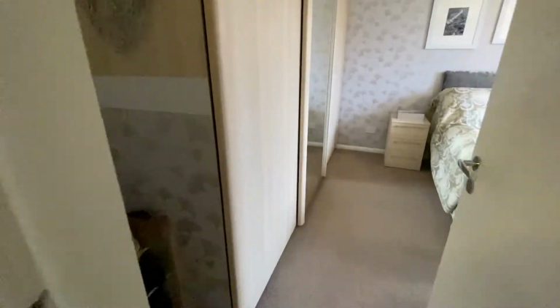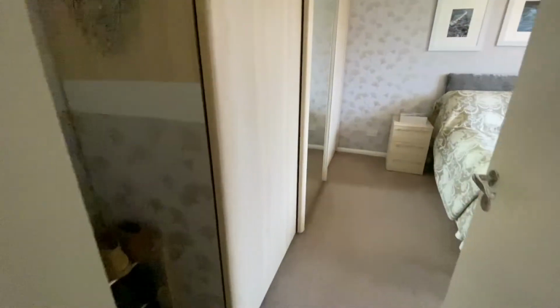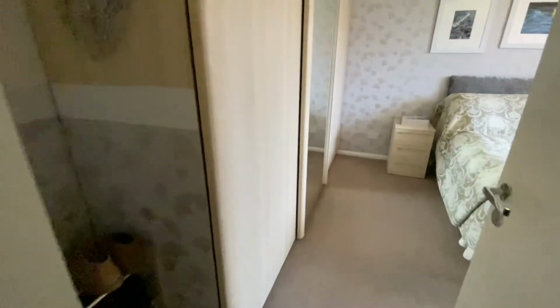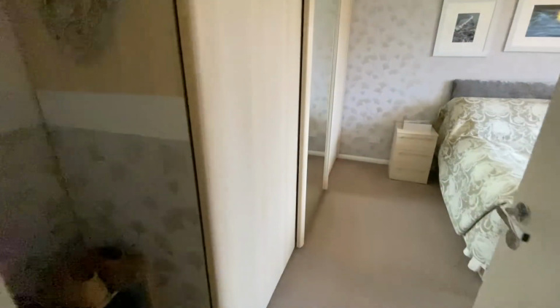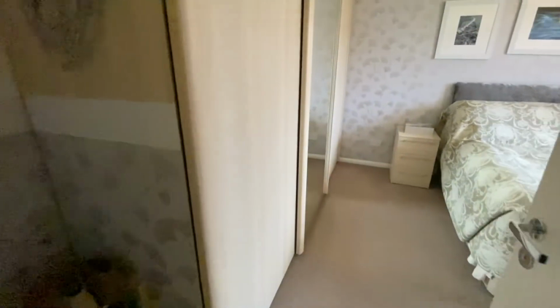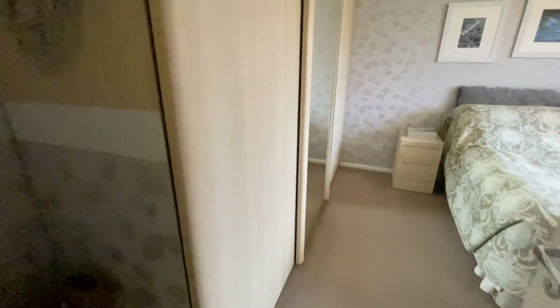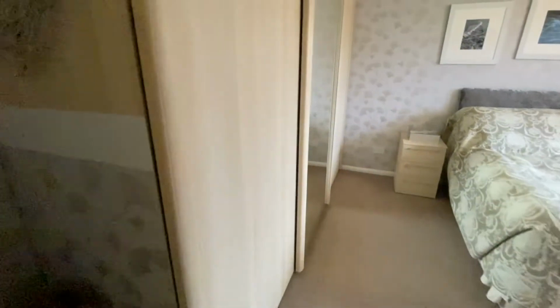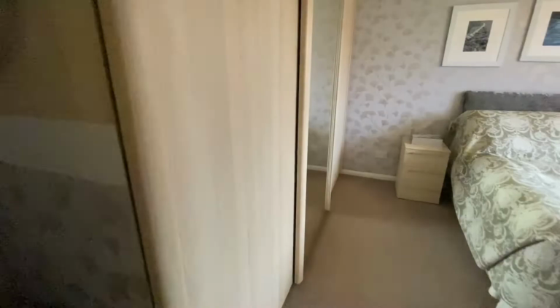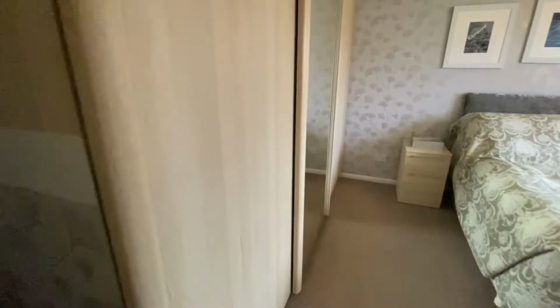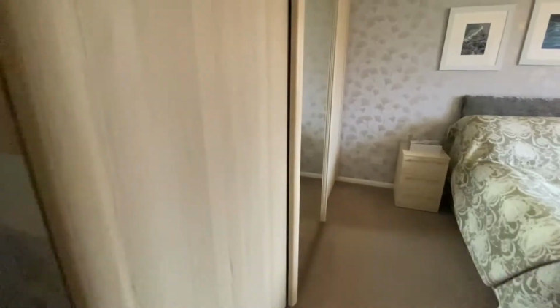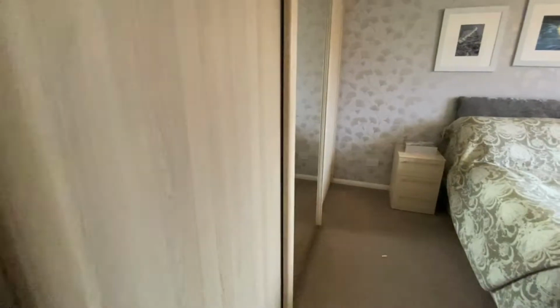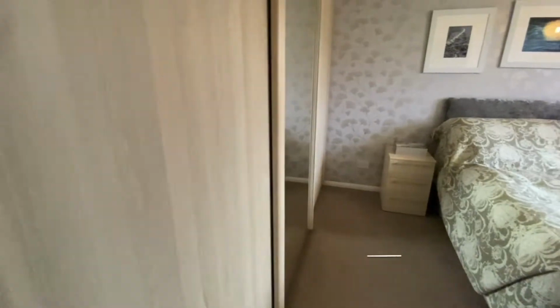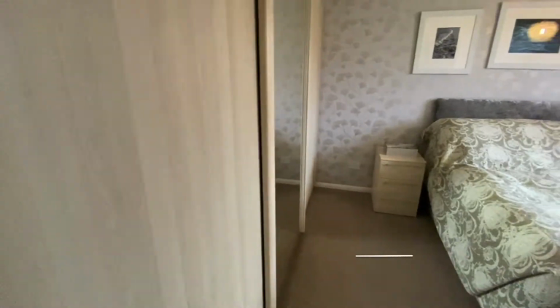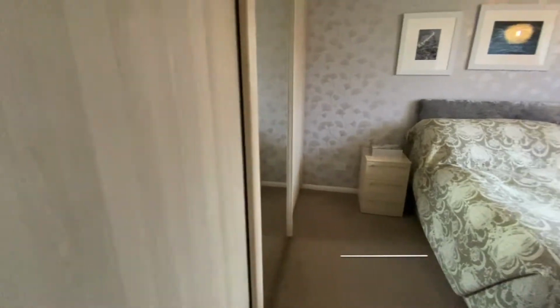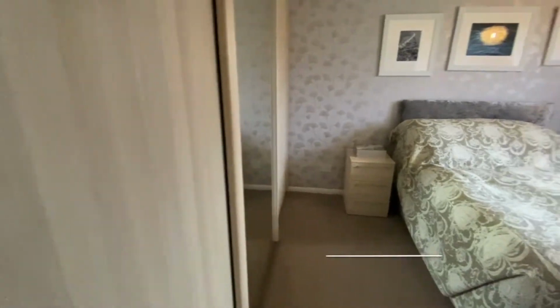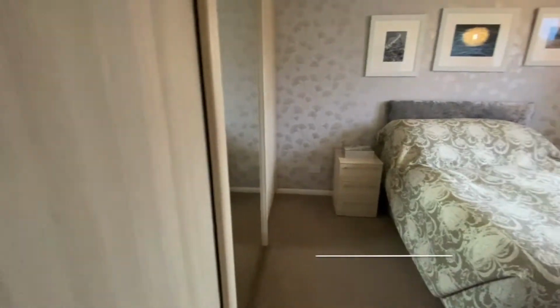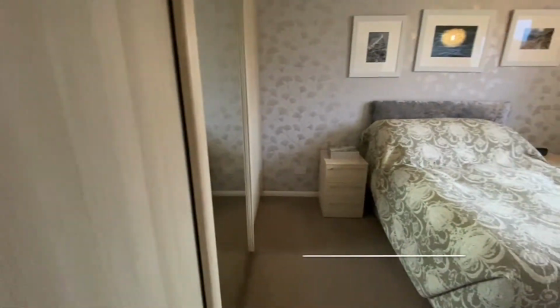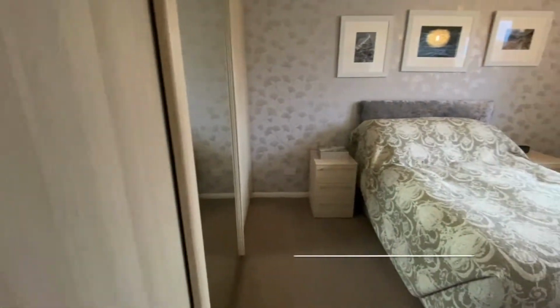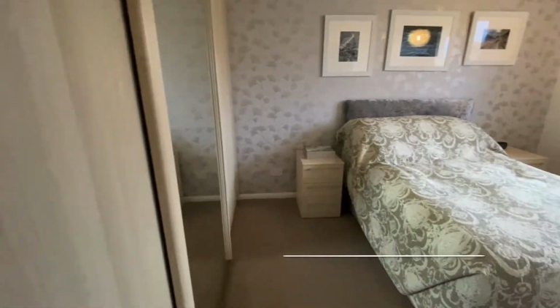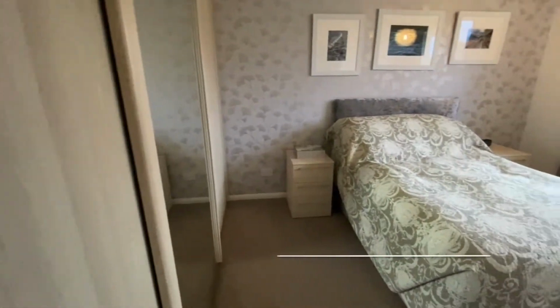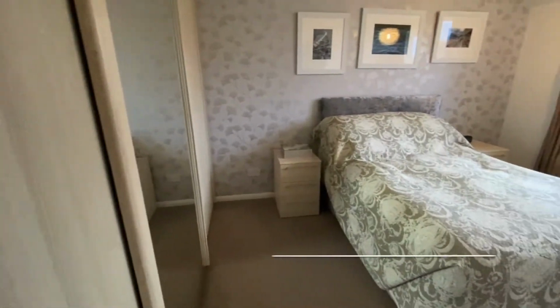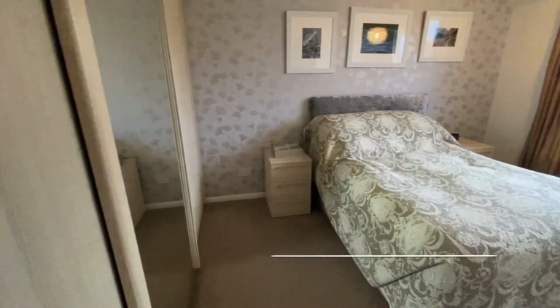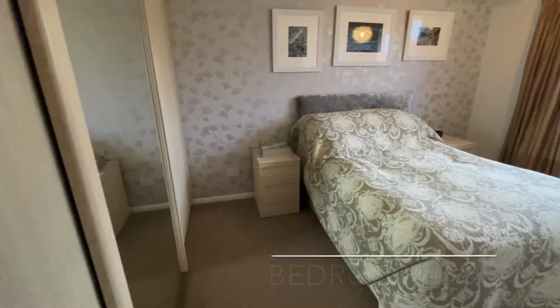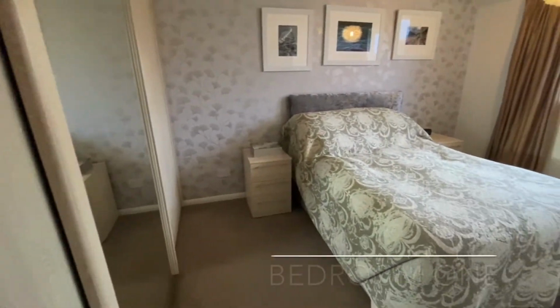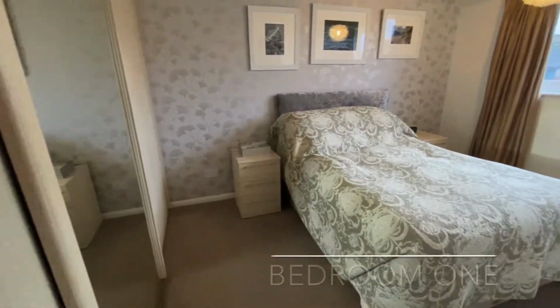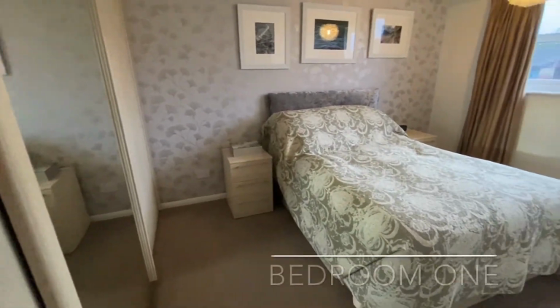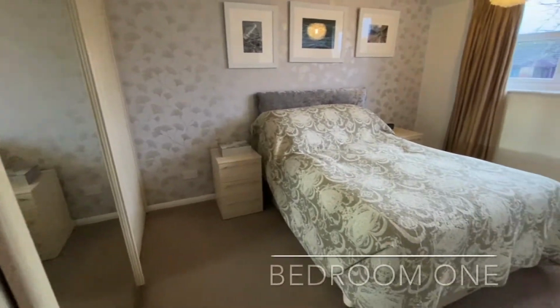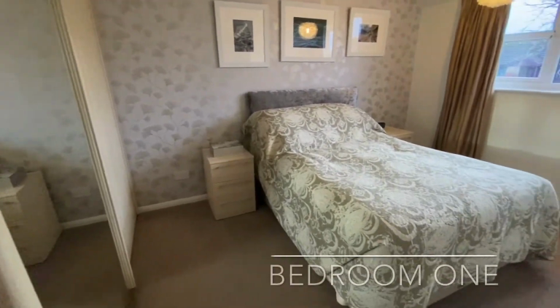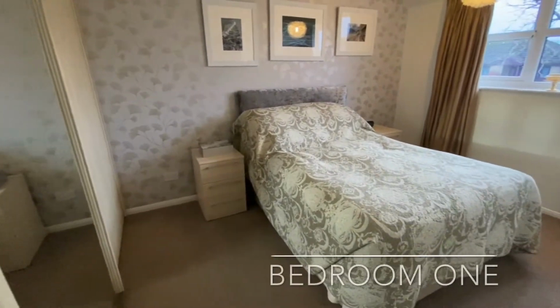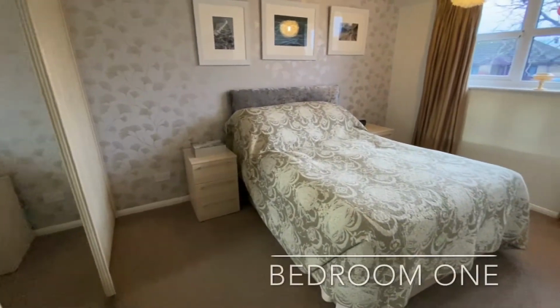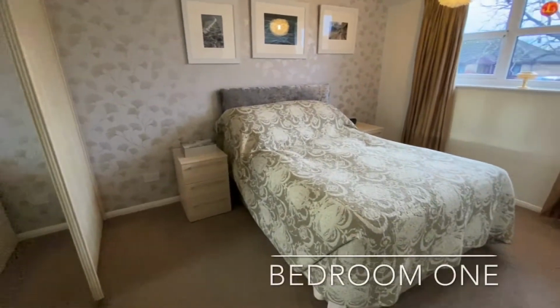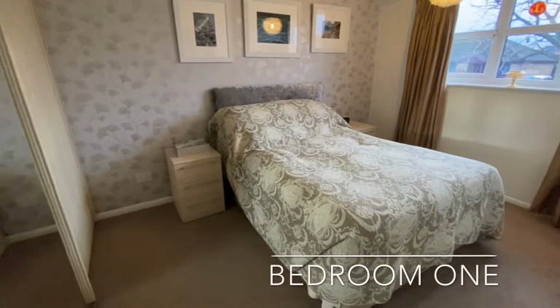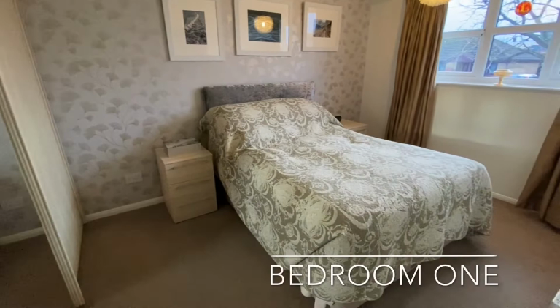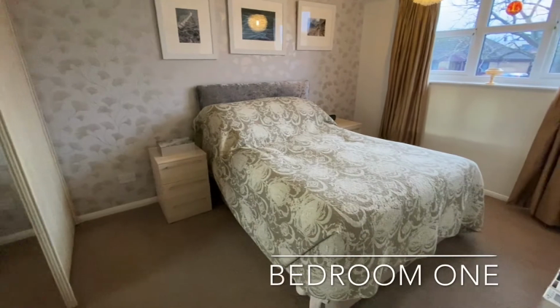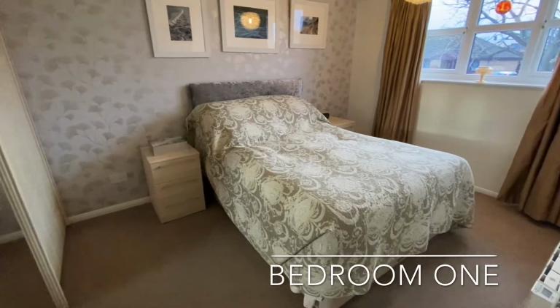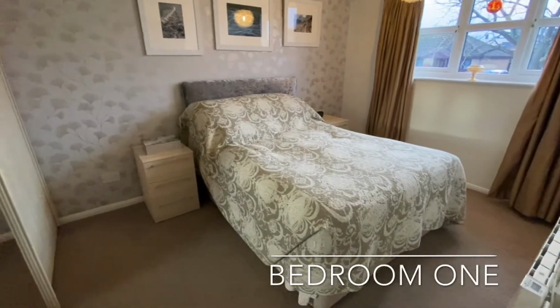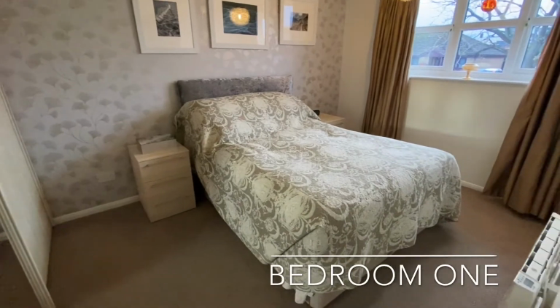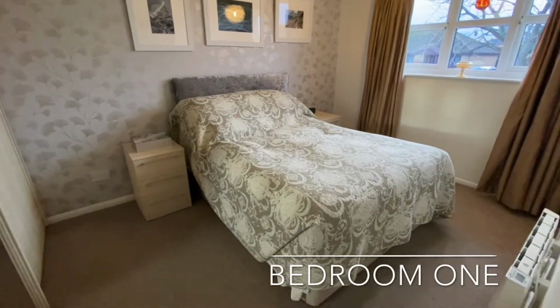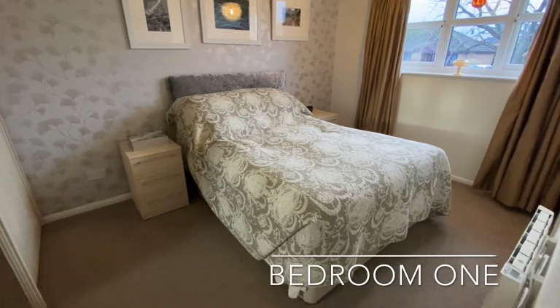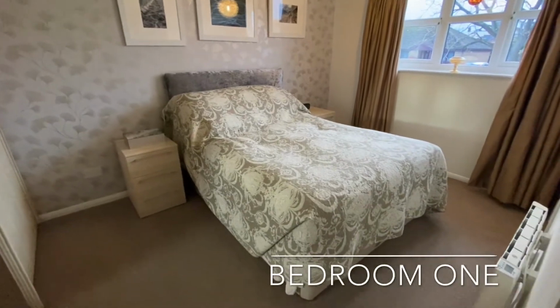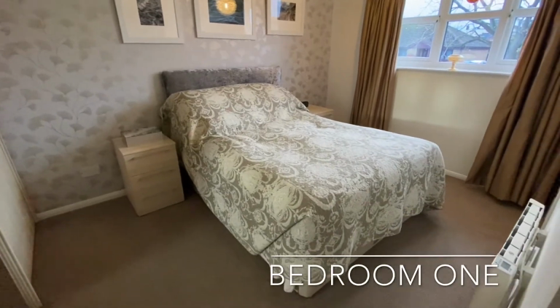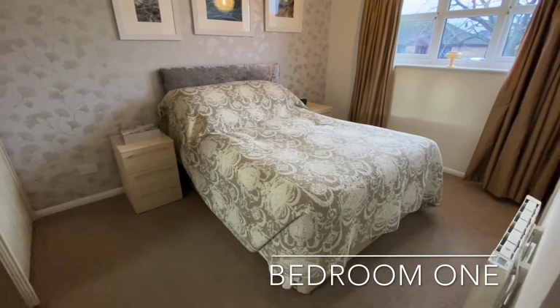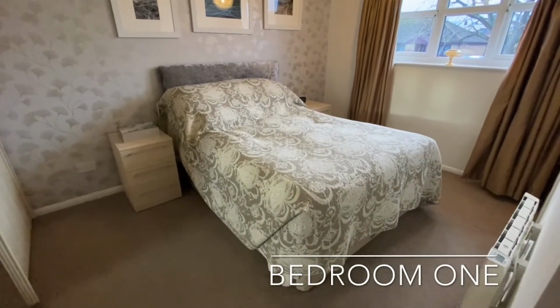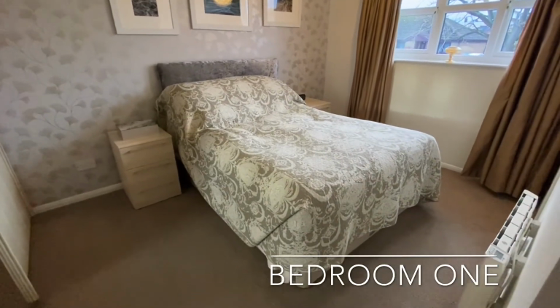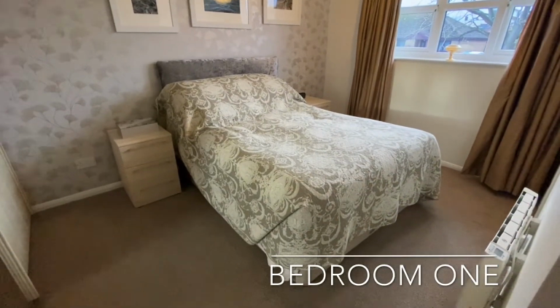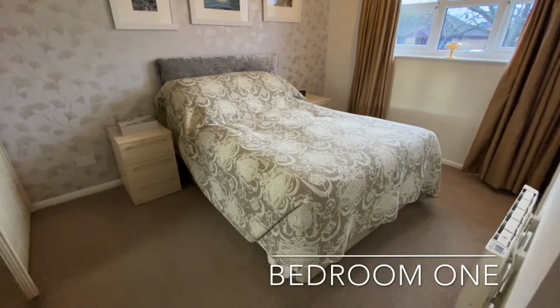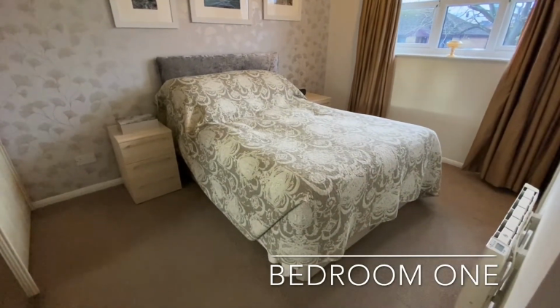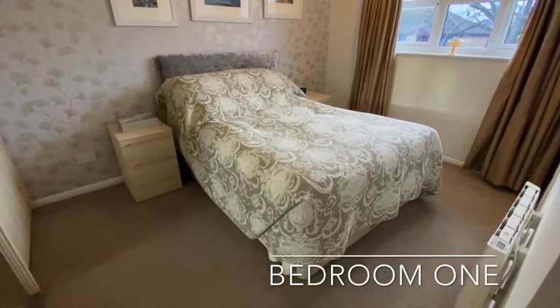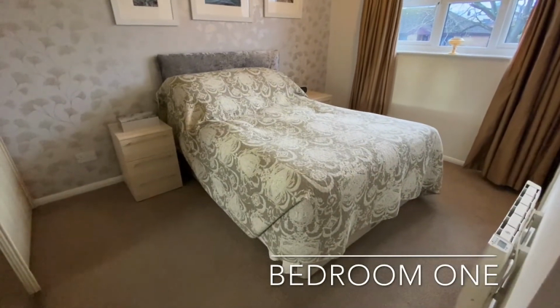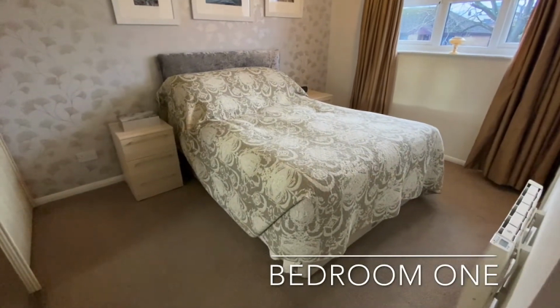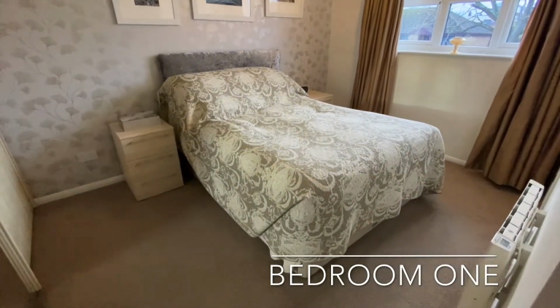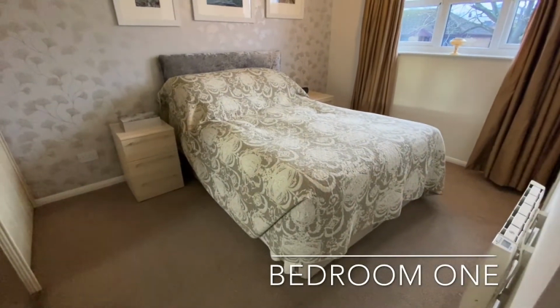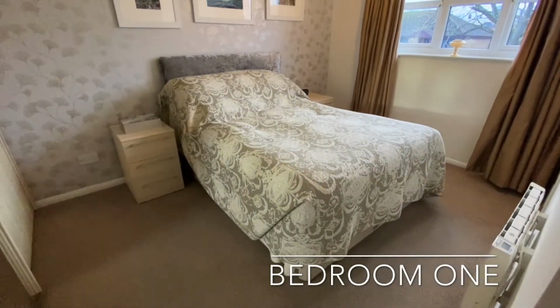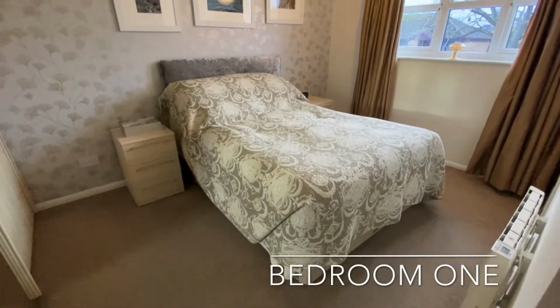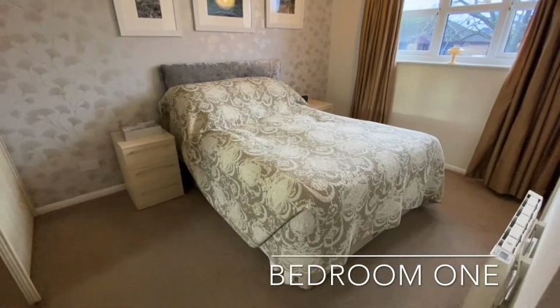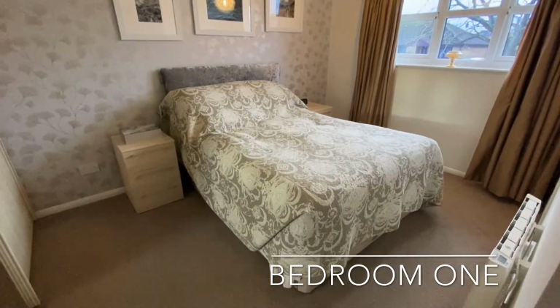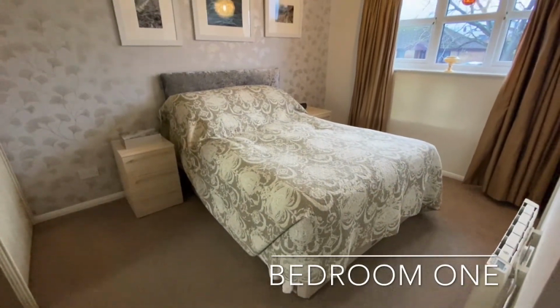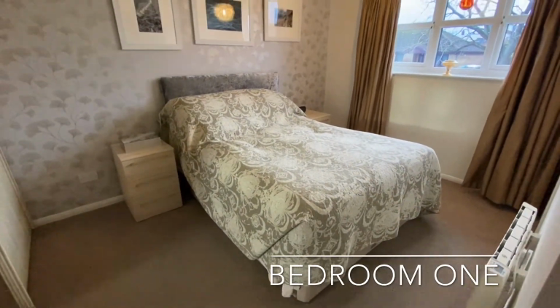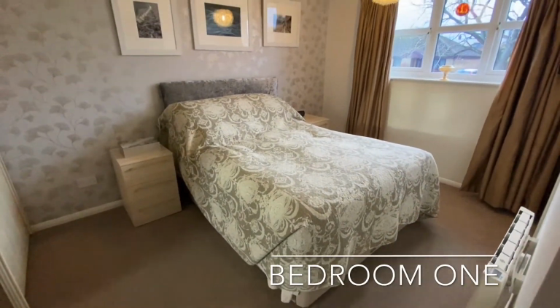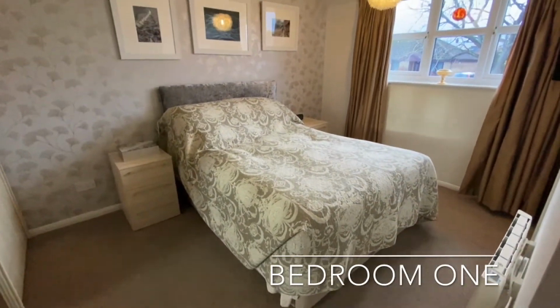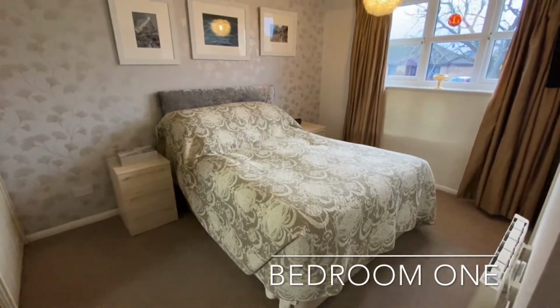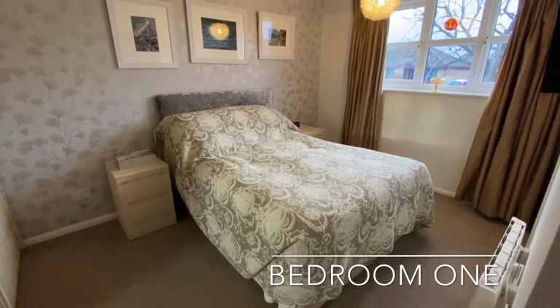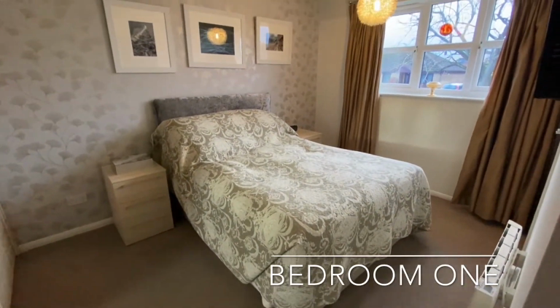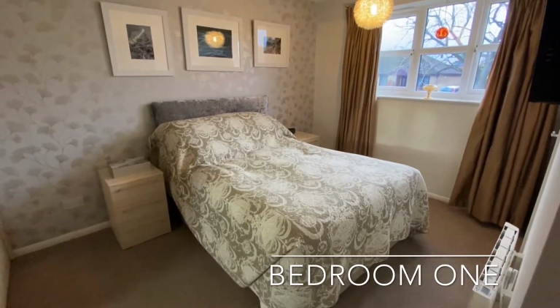Bedroom one completes the accommodation, housing further built-in storage and space for freestanding wardrobes as well.